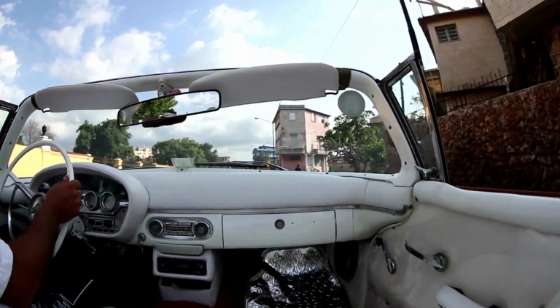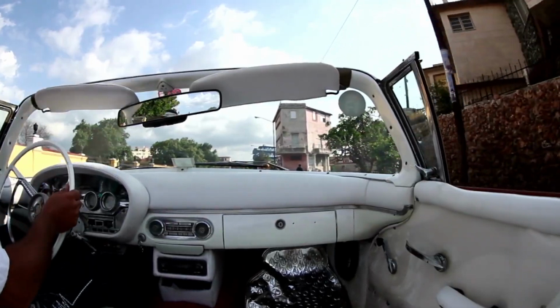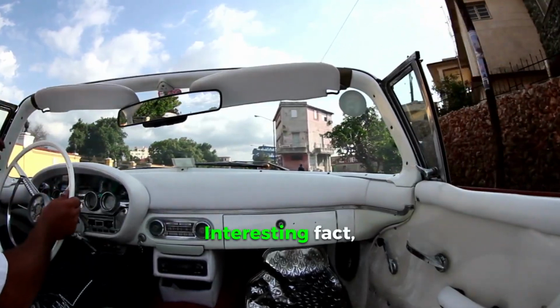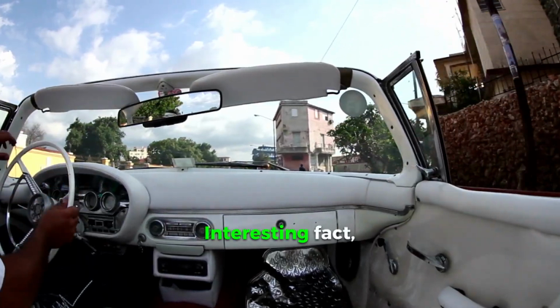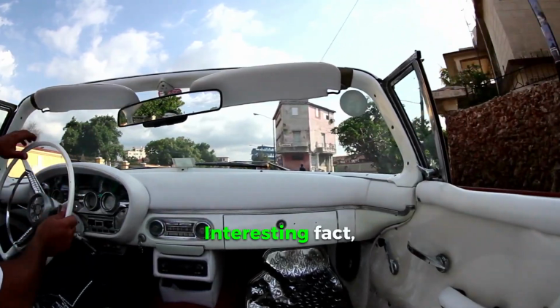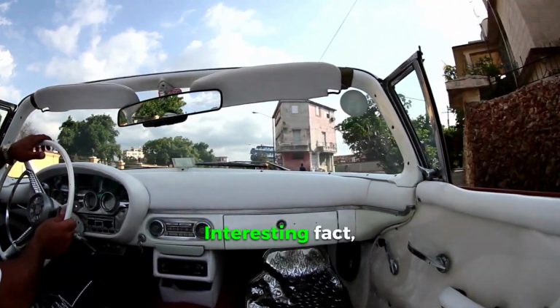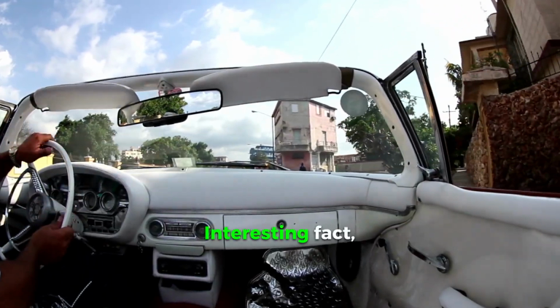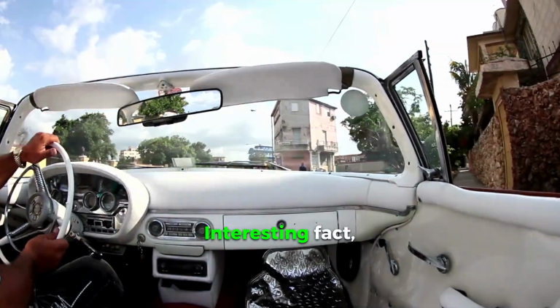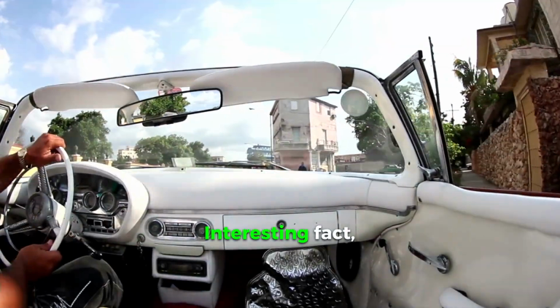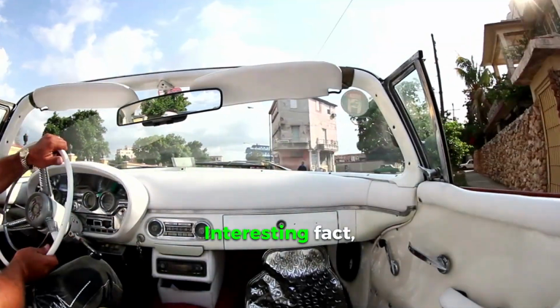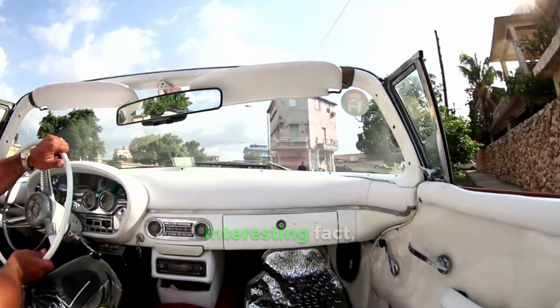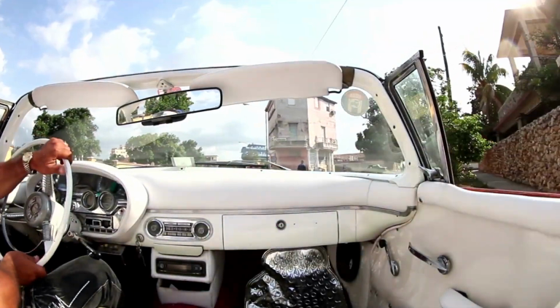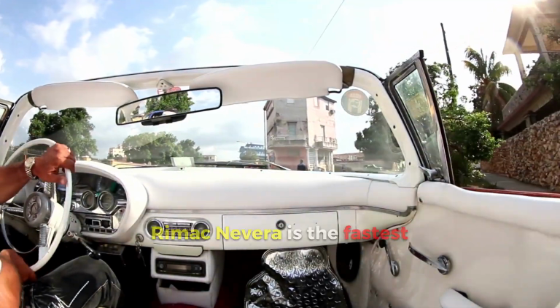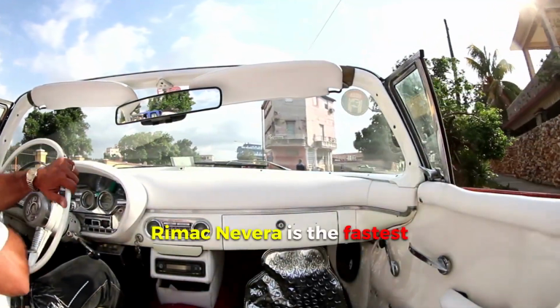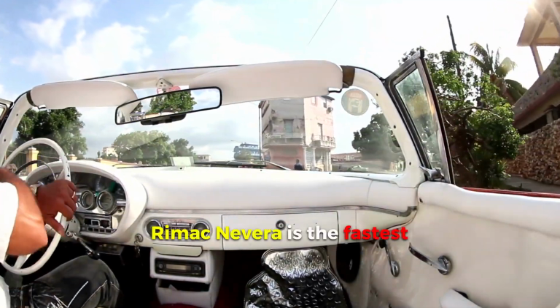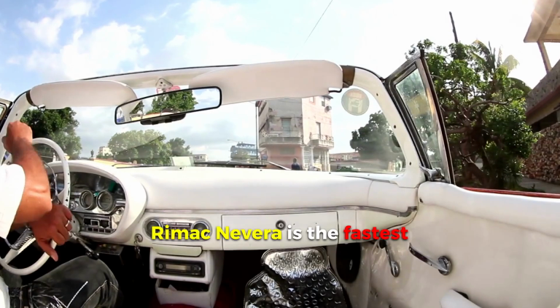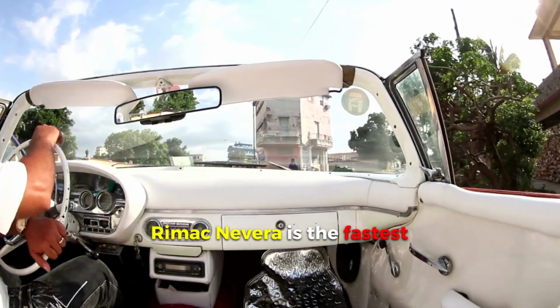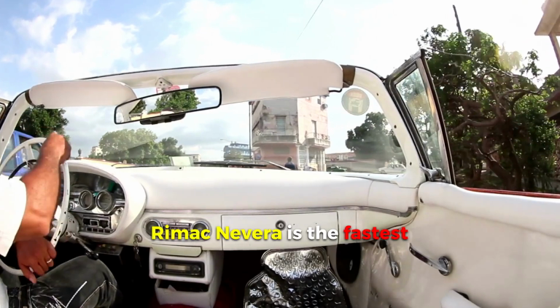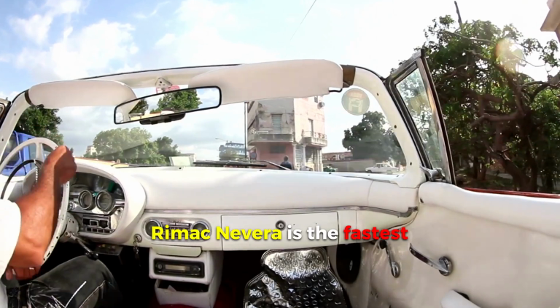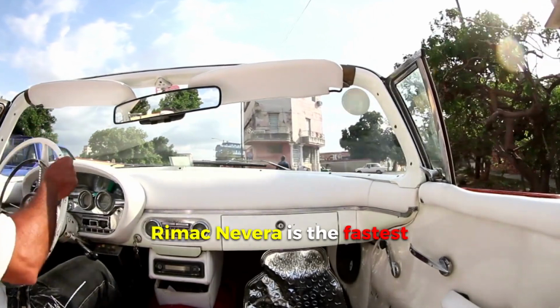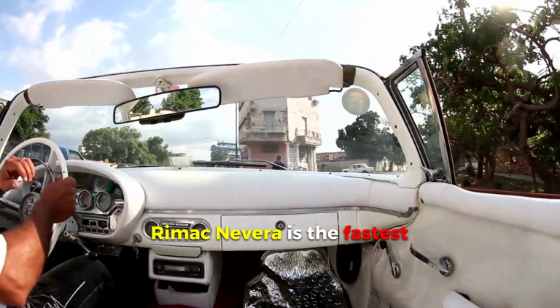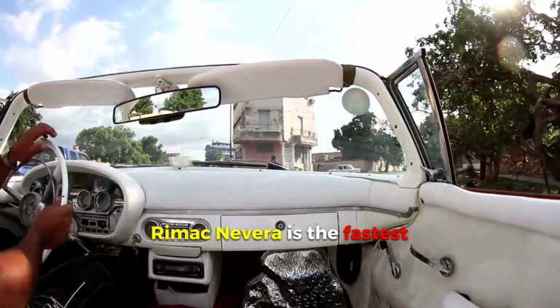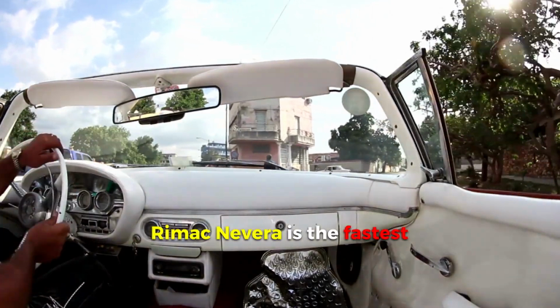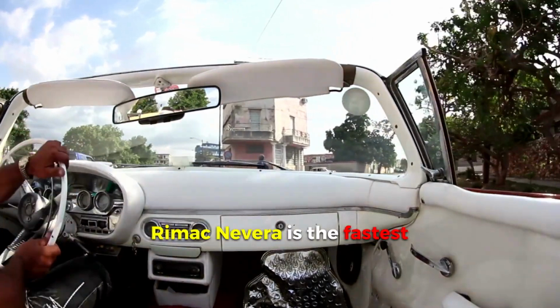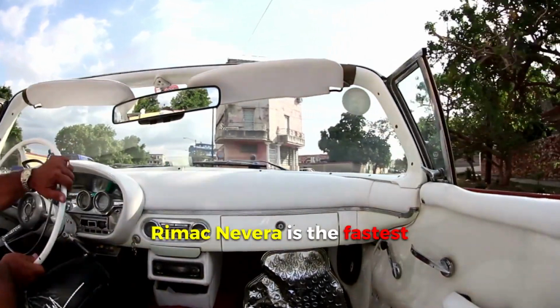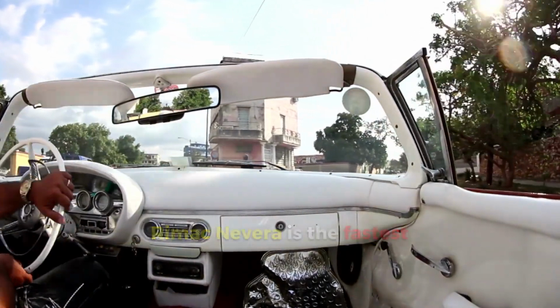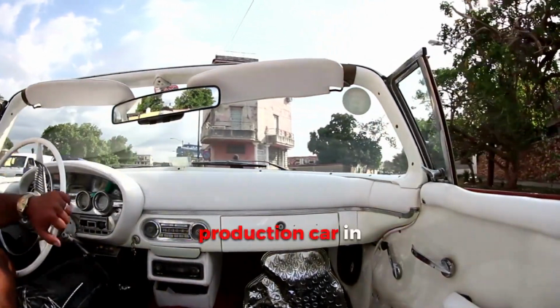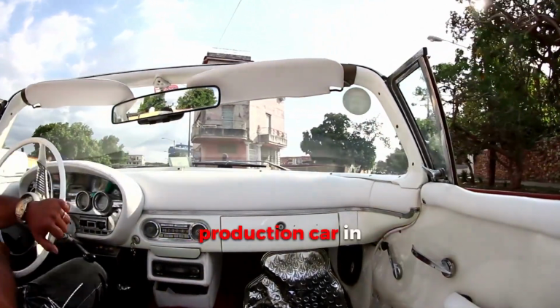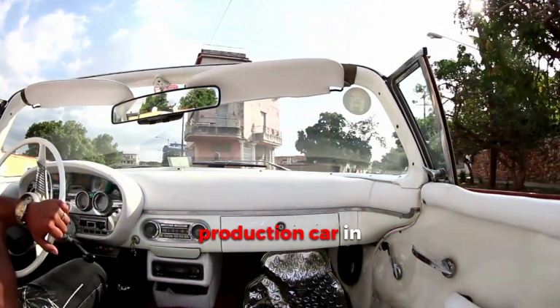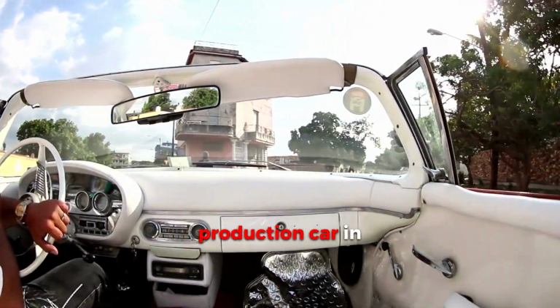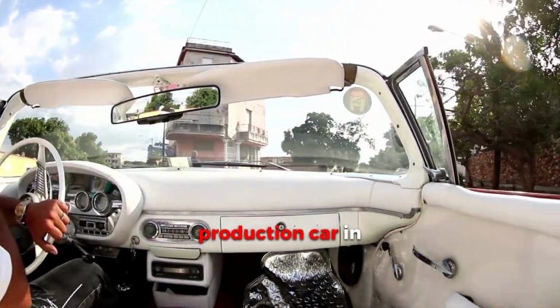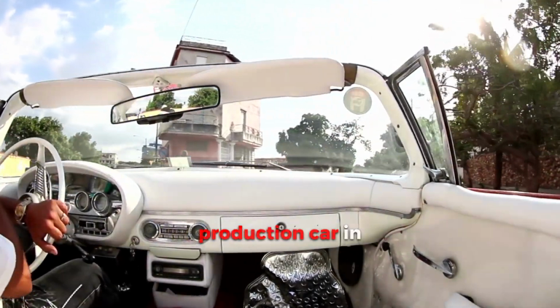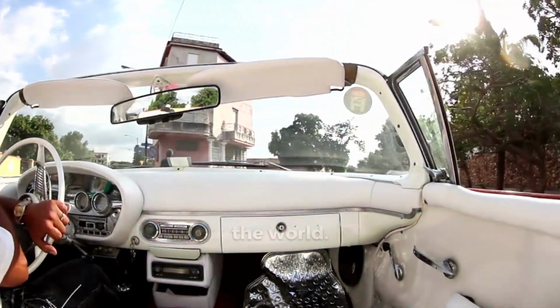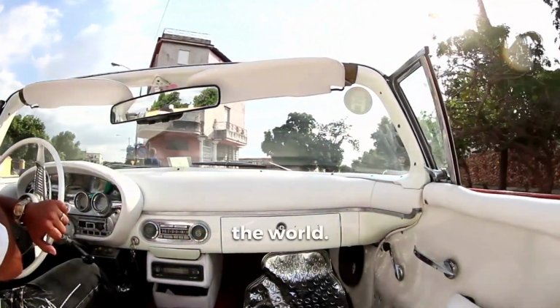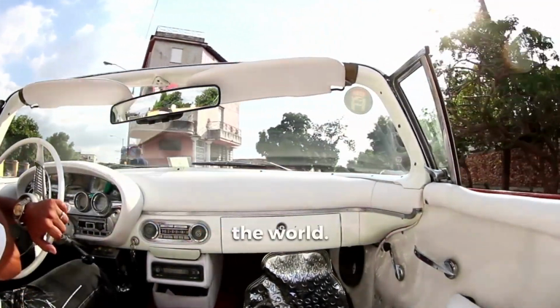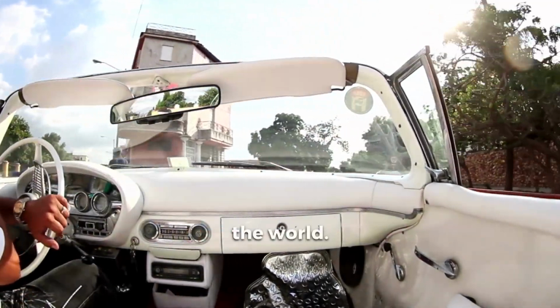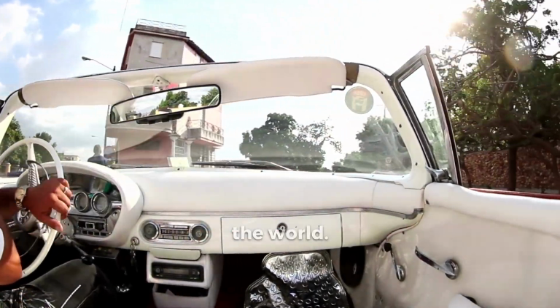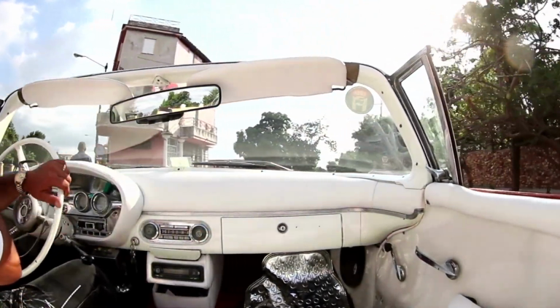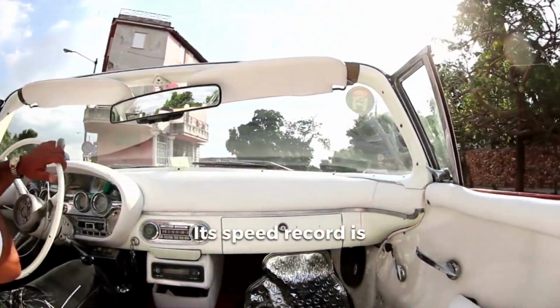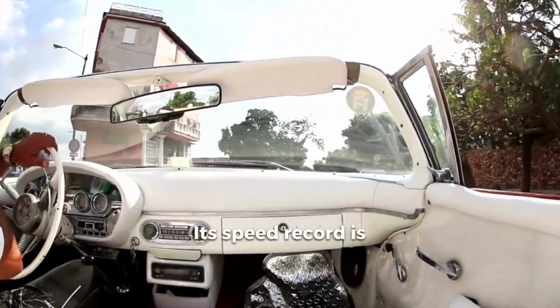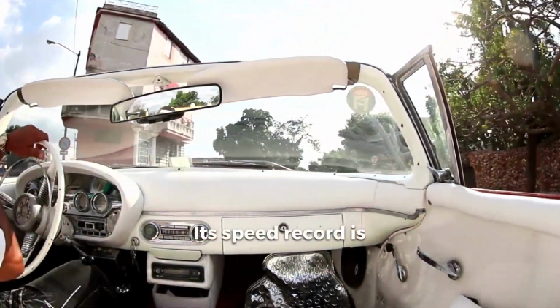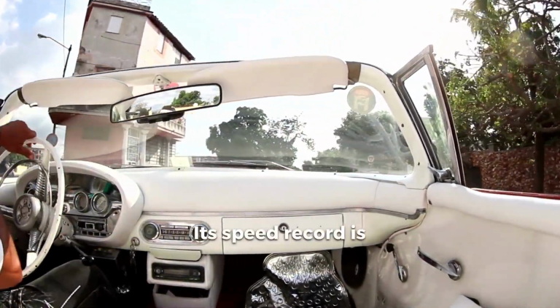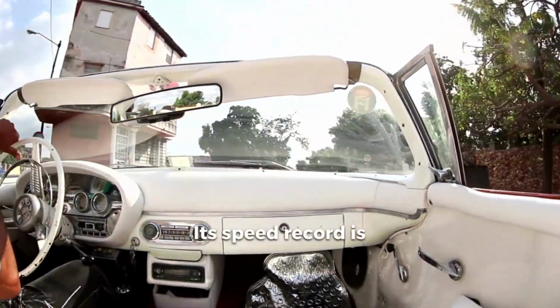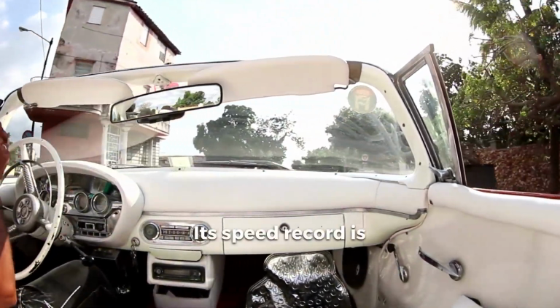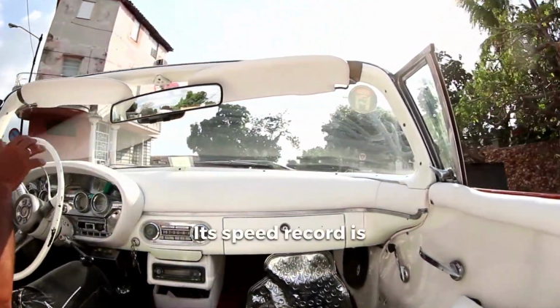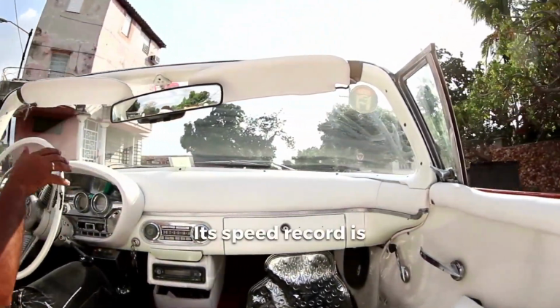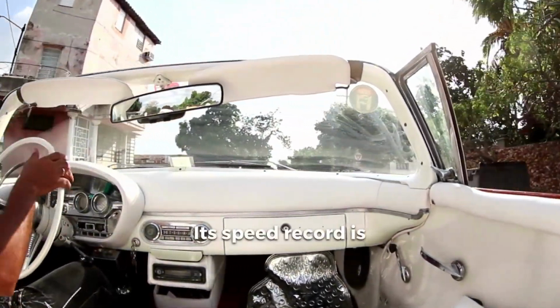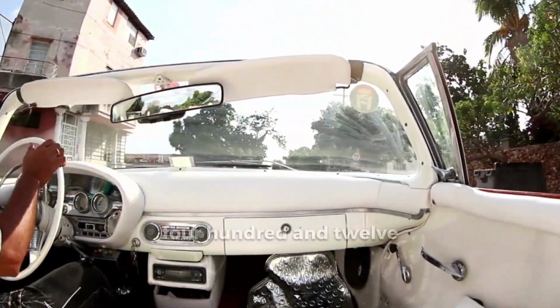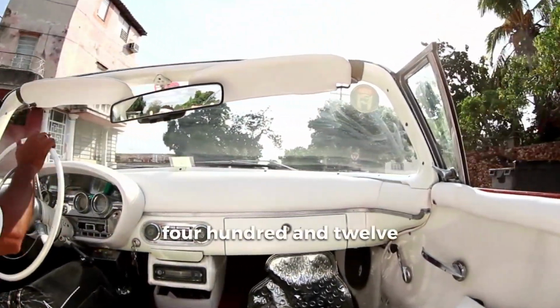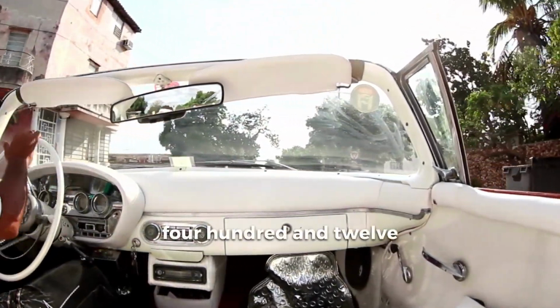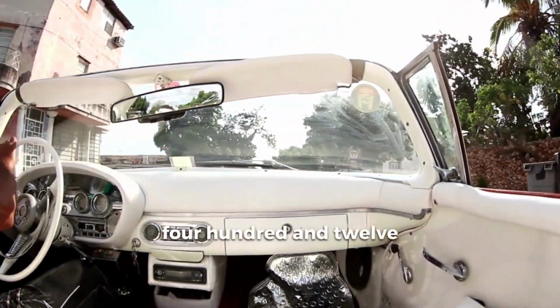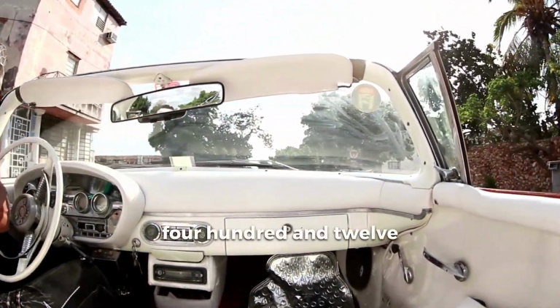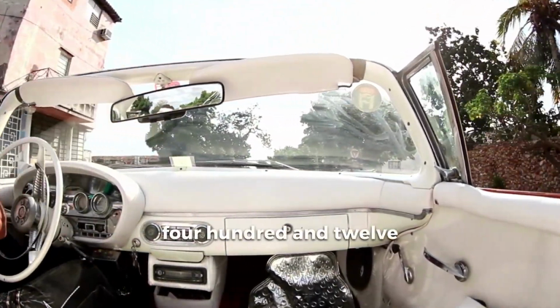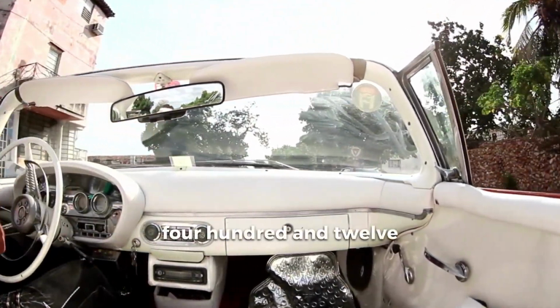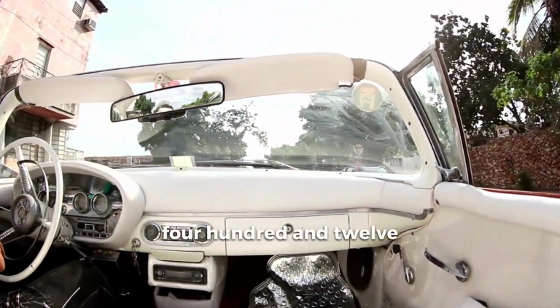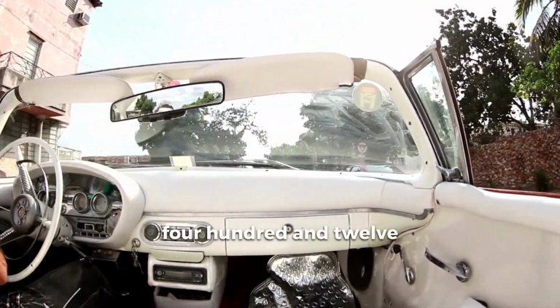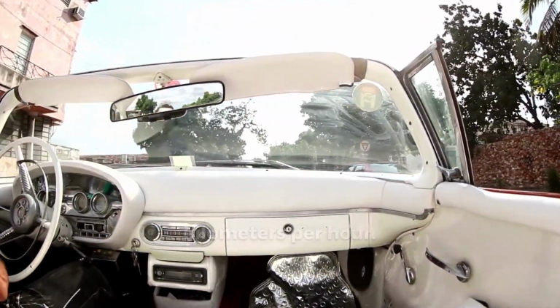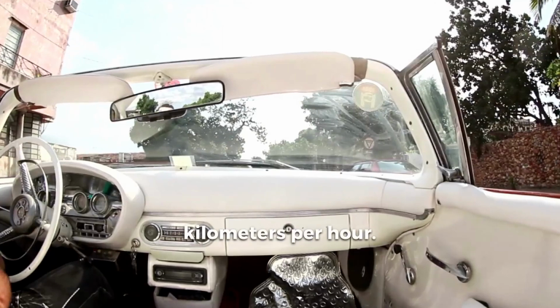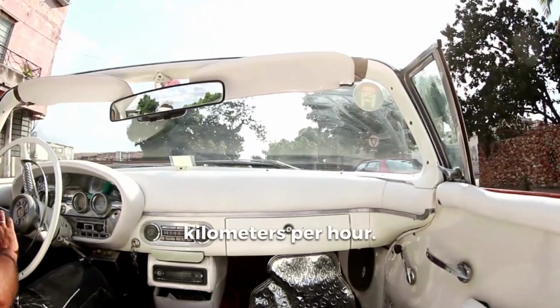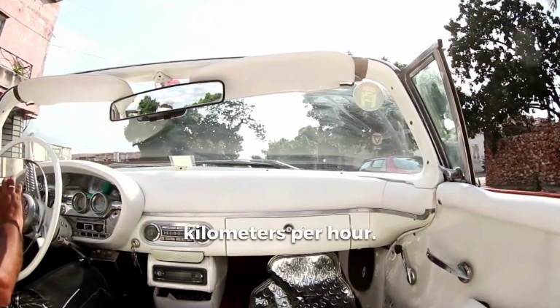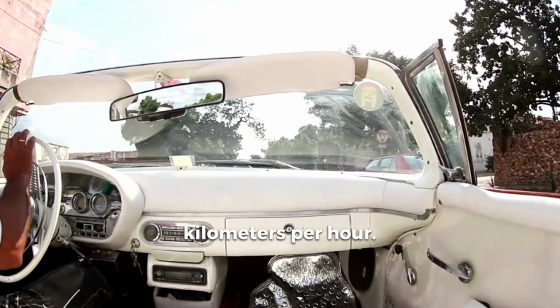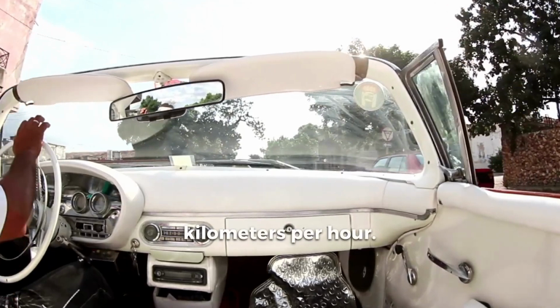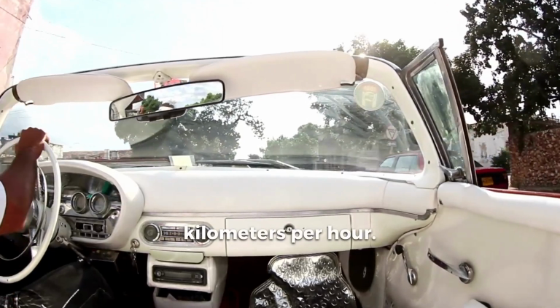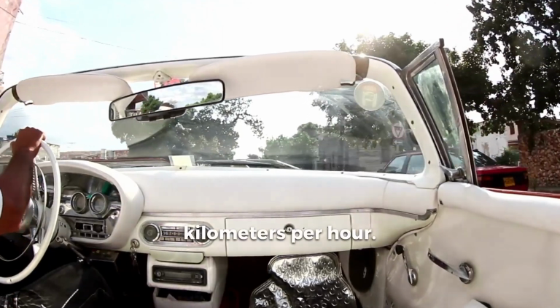Interesting fact: the Rimac Nevera is the fastest production car in the world, with a speed record of 412 kilometers per hour.